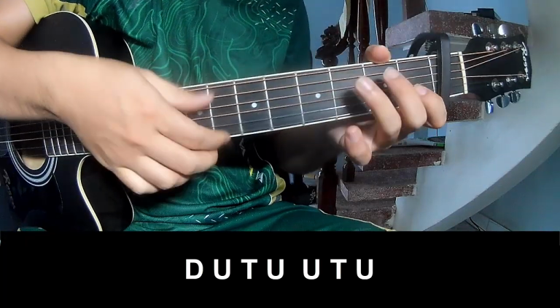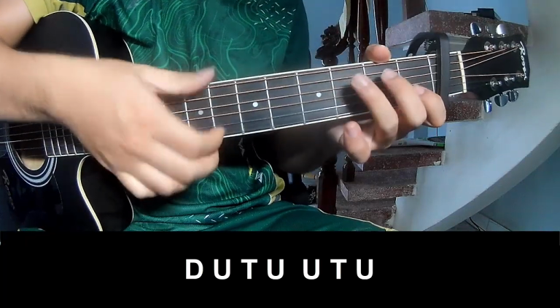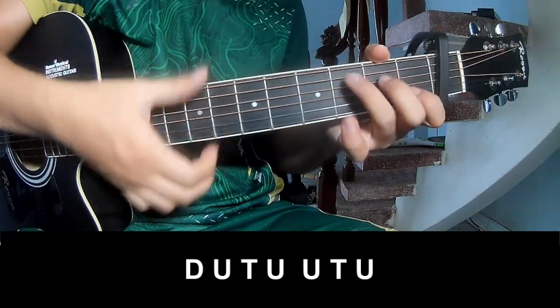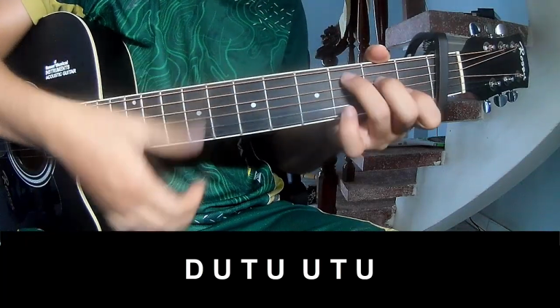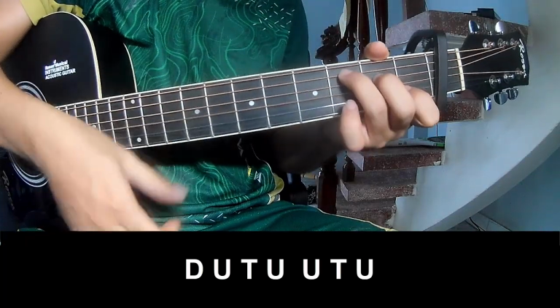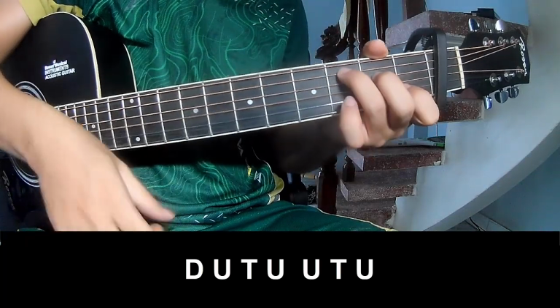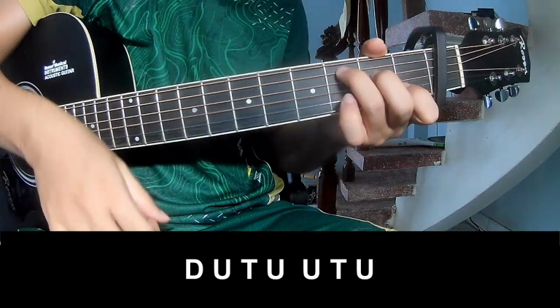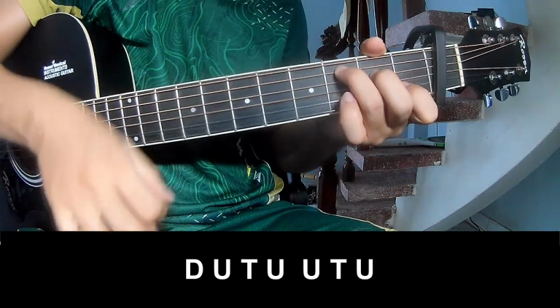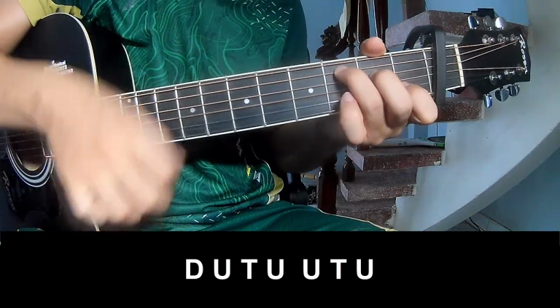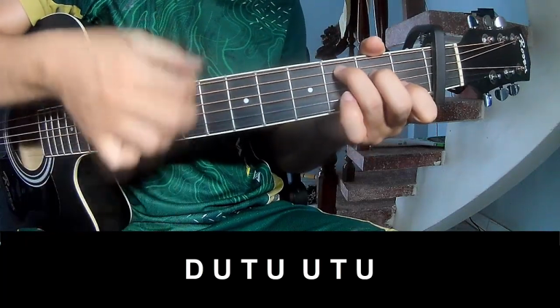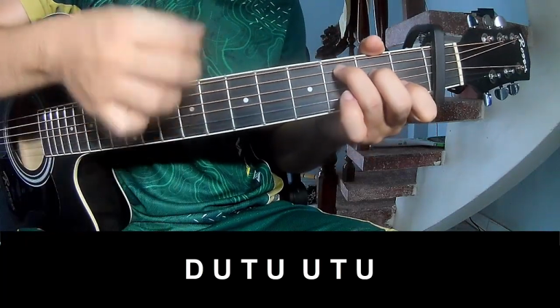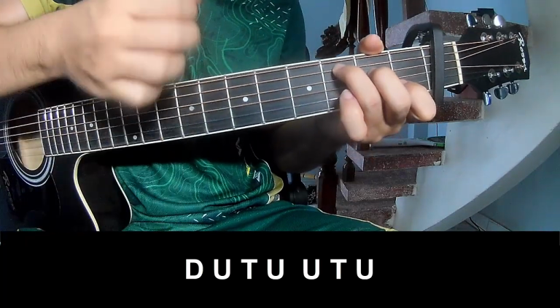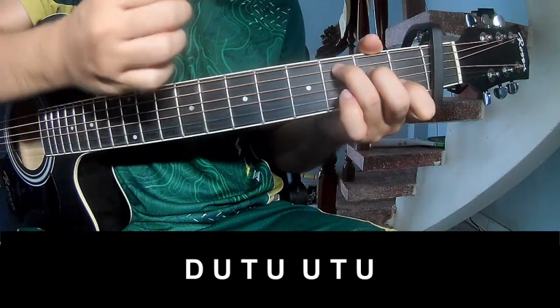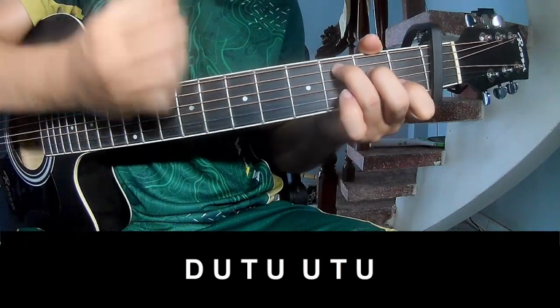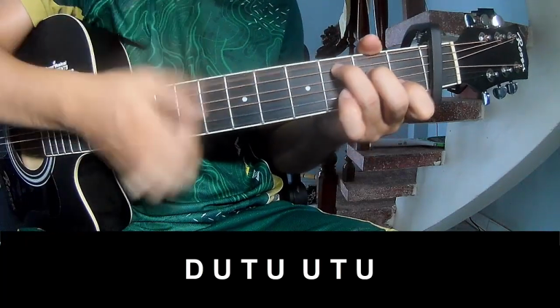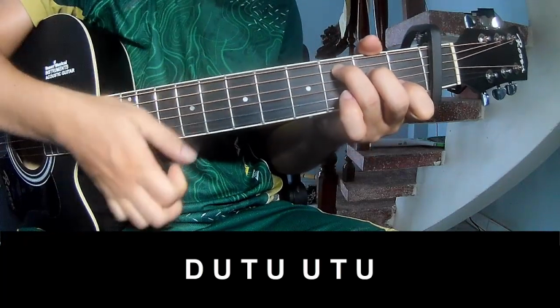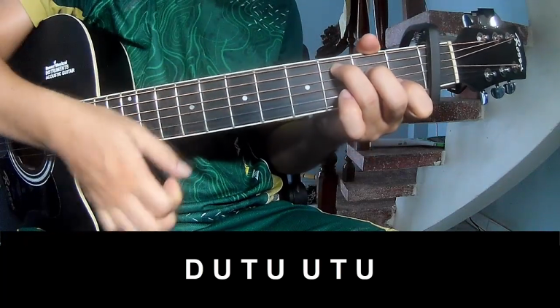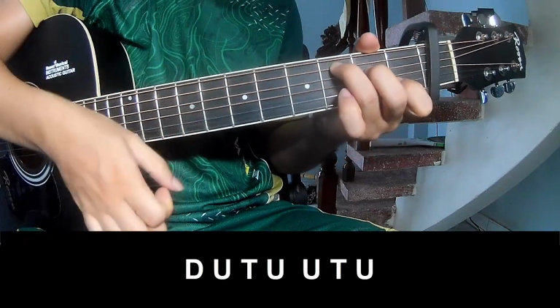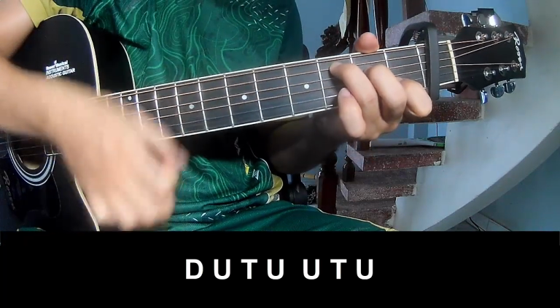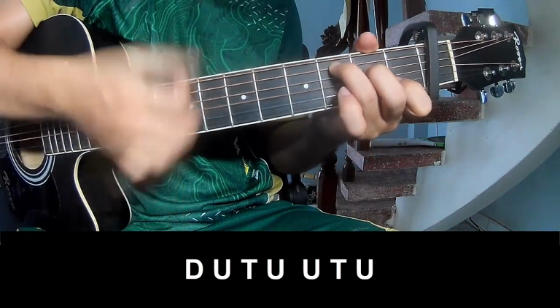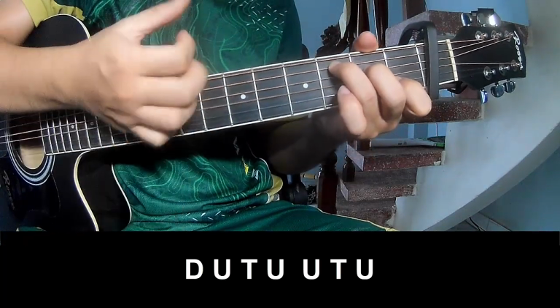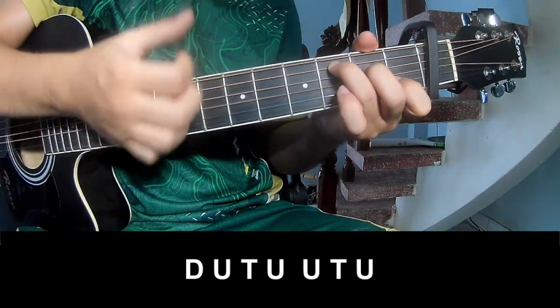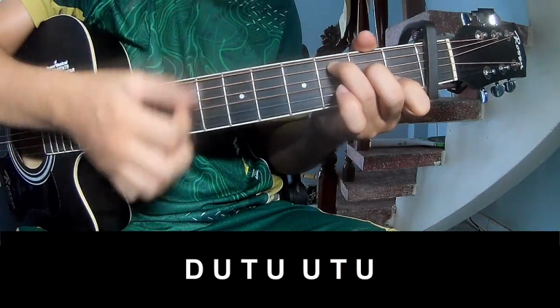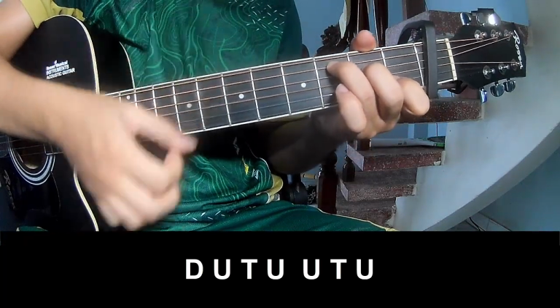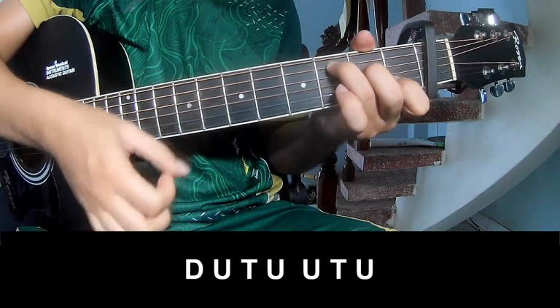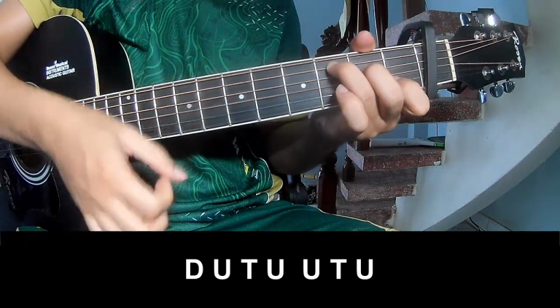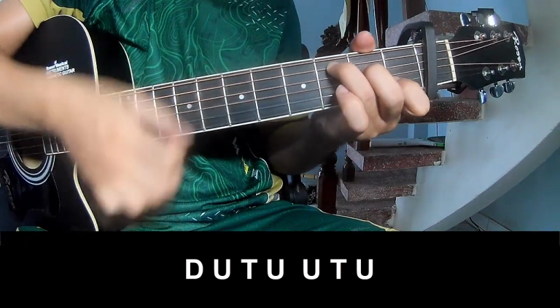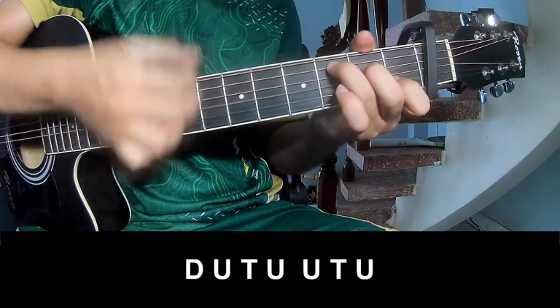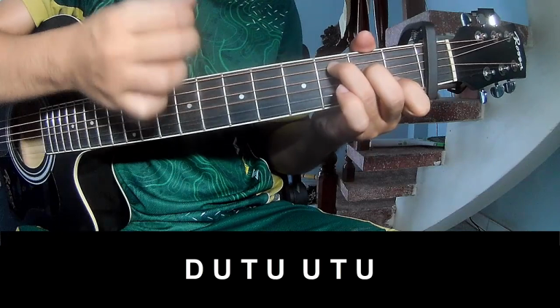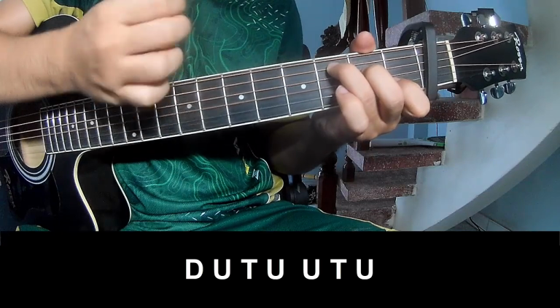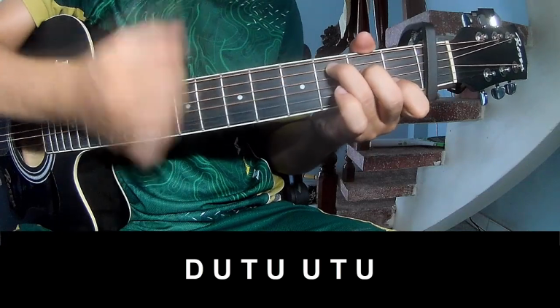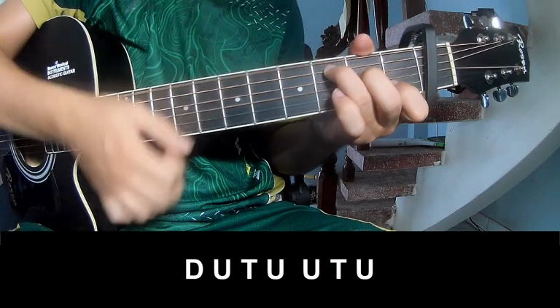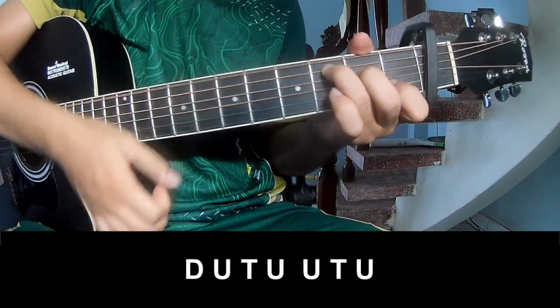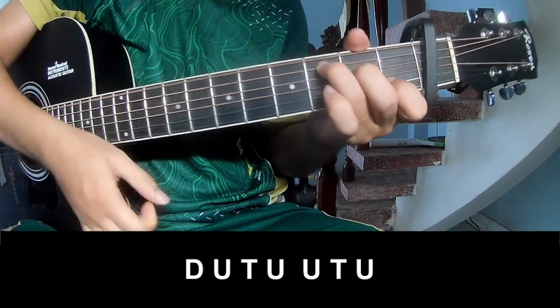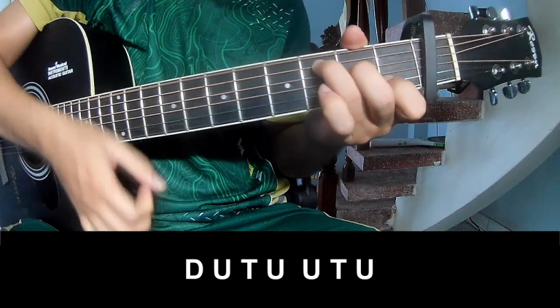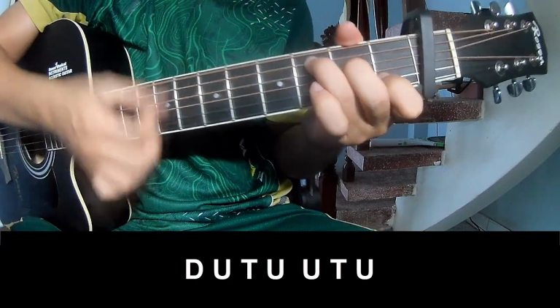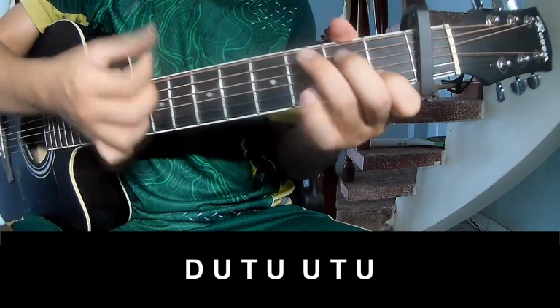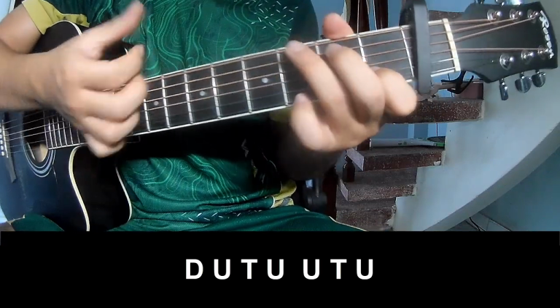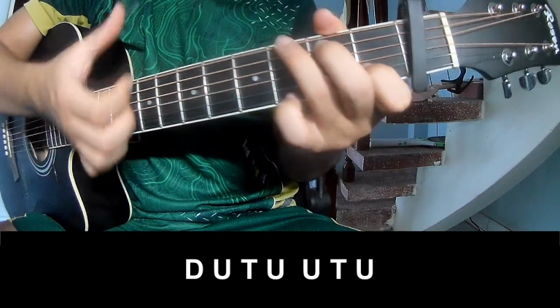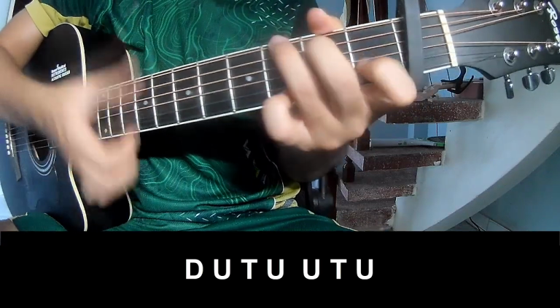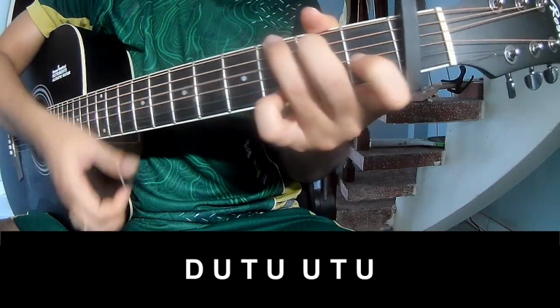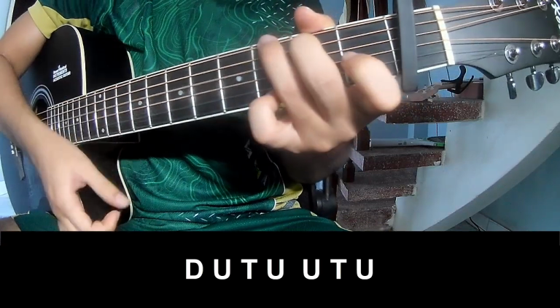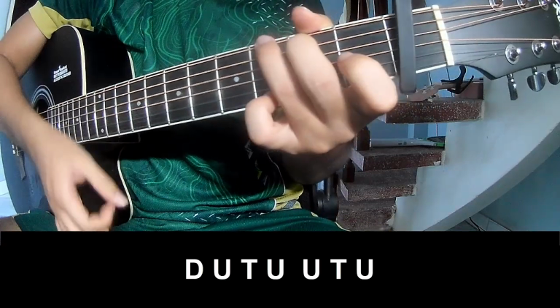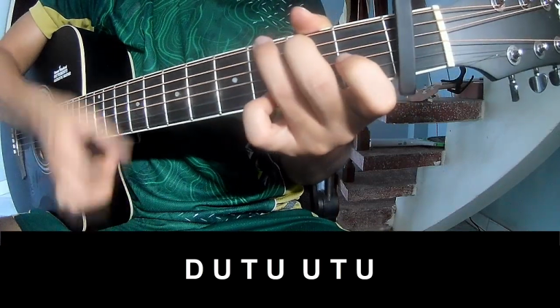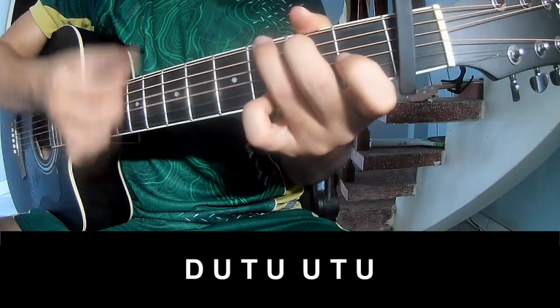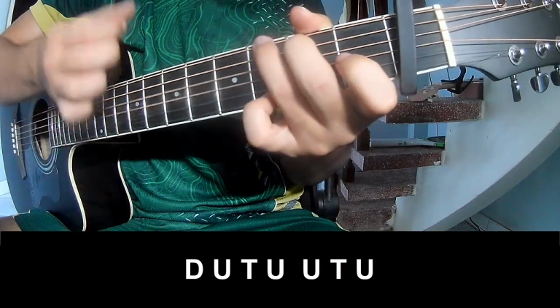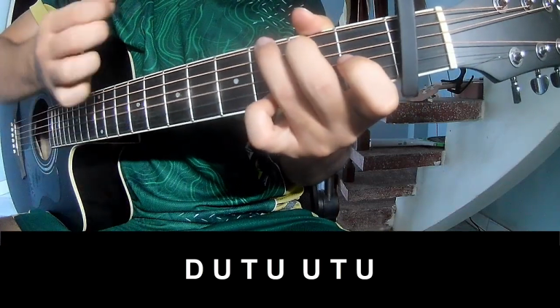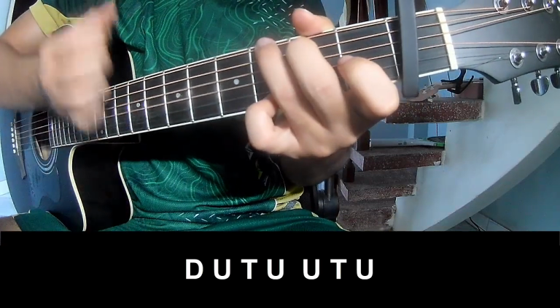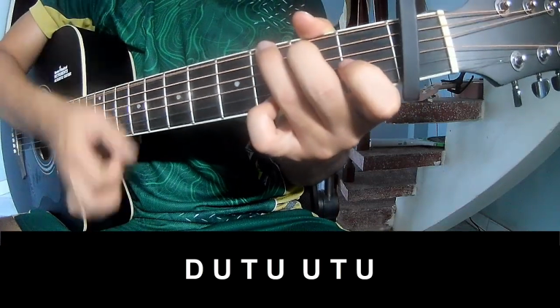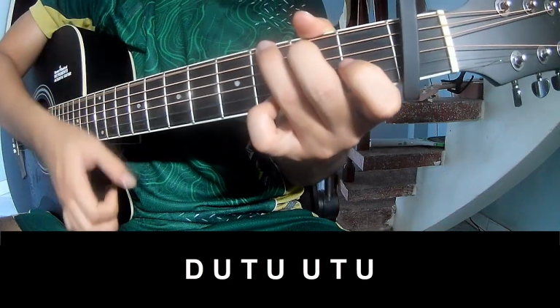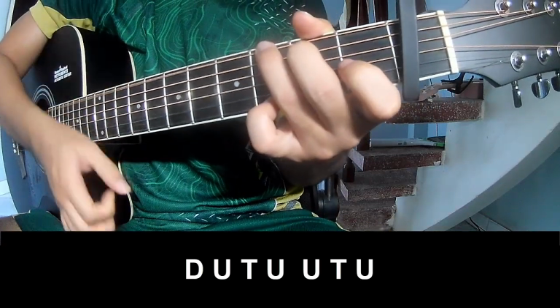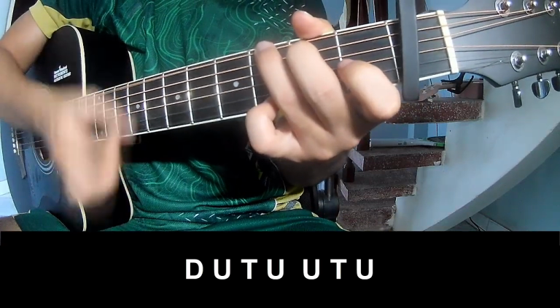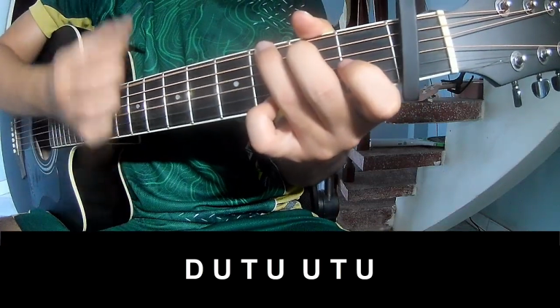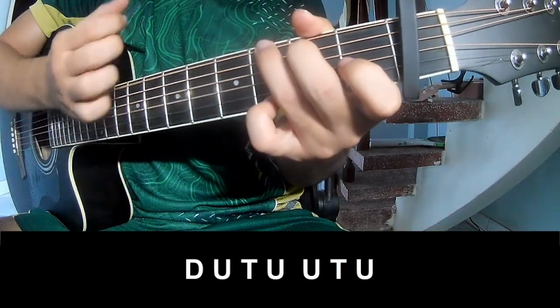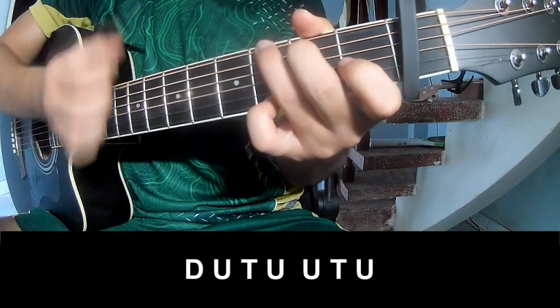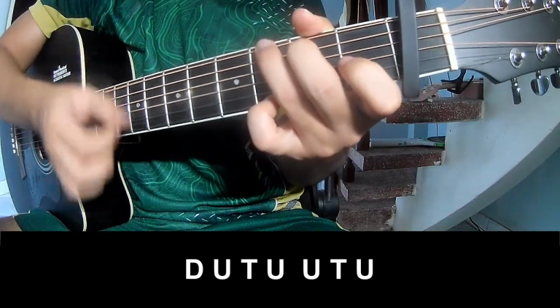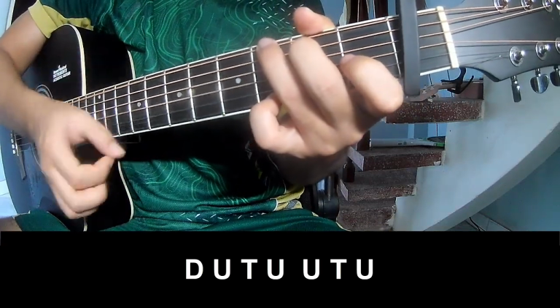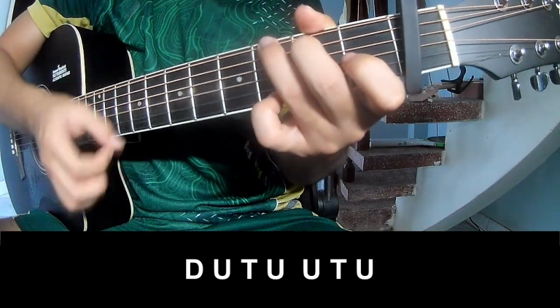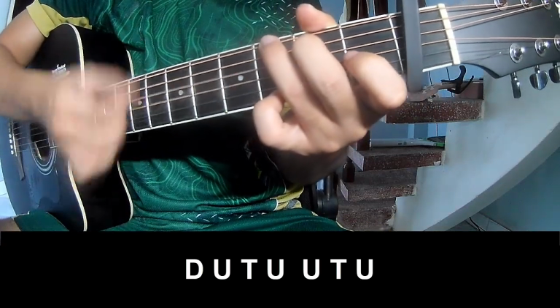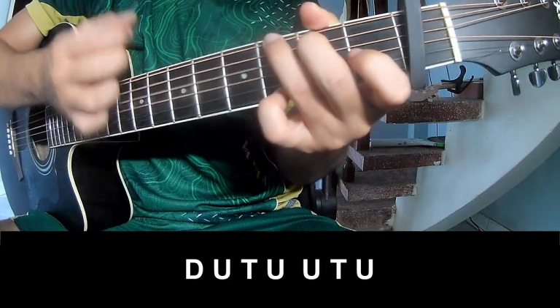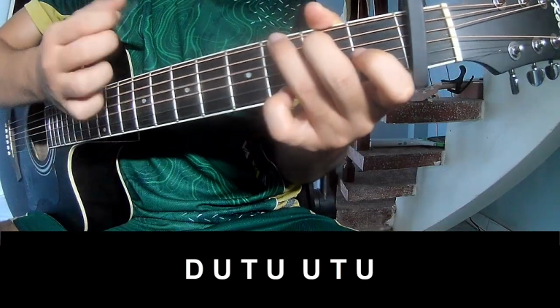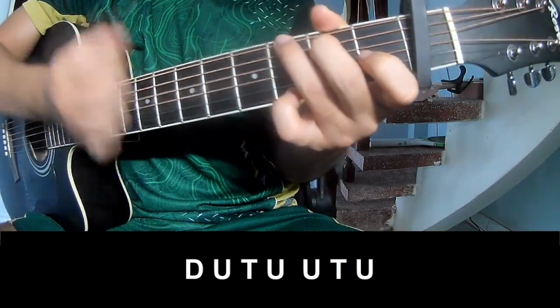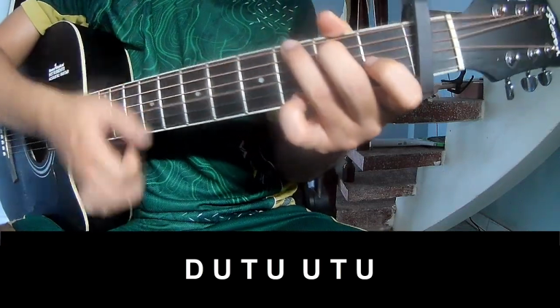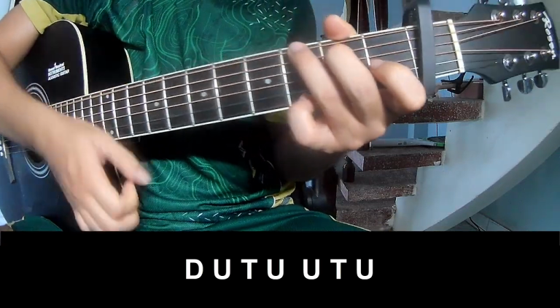Down, up, tap, up, up, tap, up. Down, up, tap, up, up, tap.